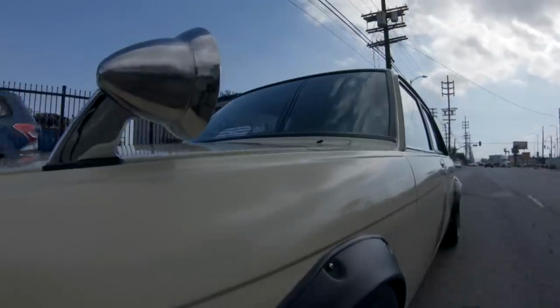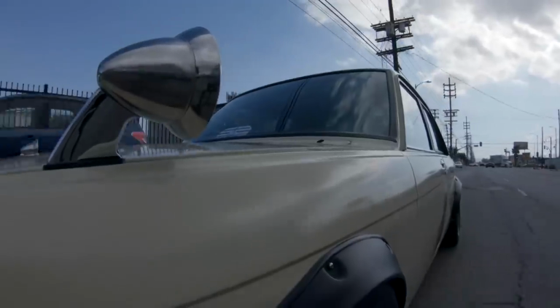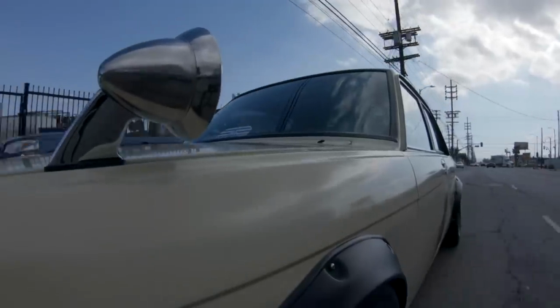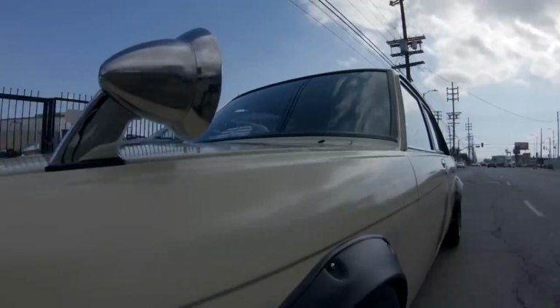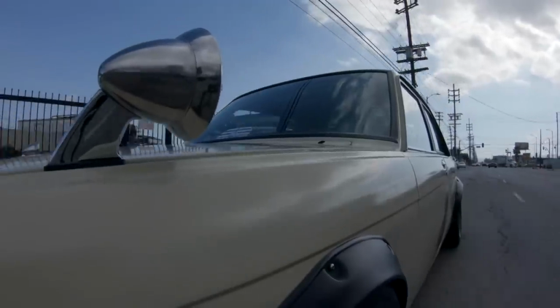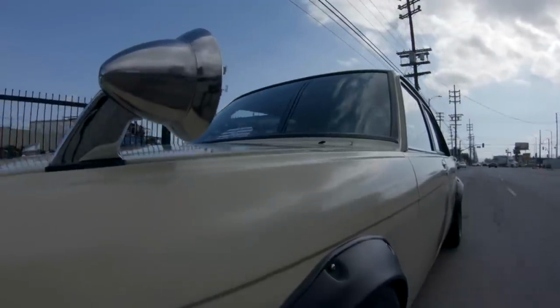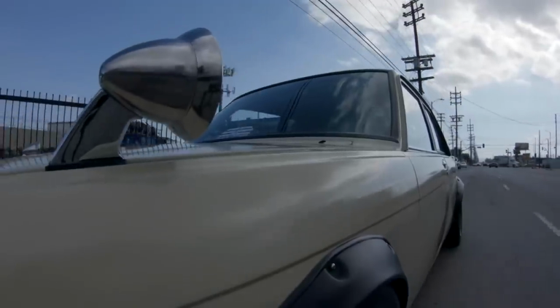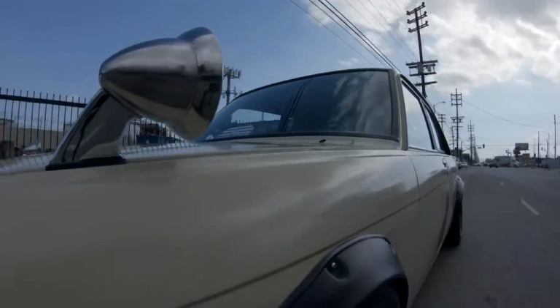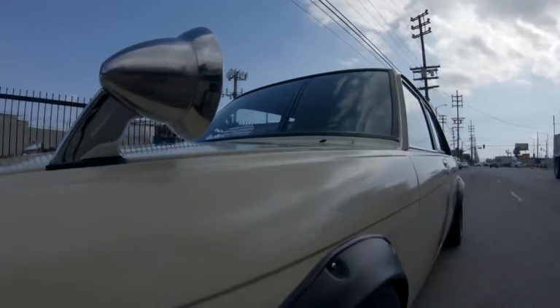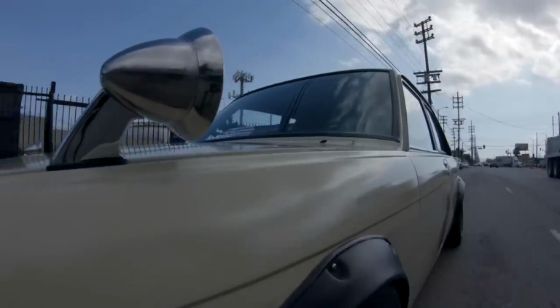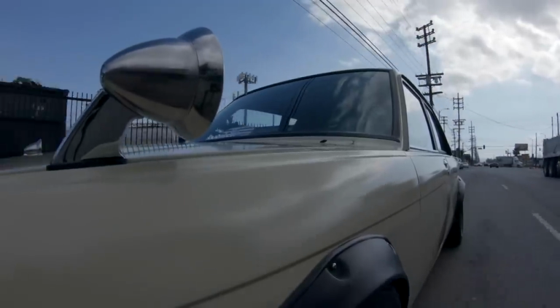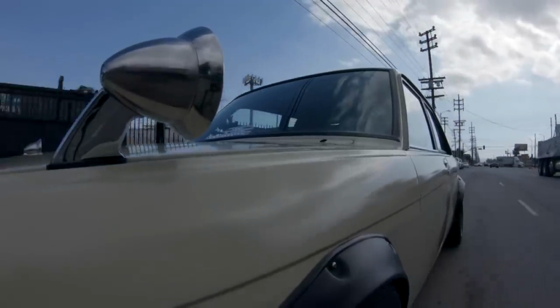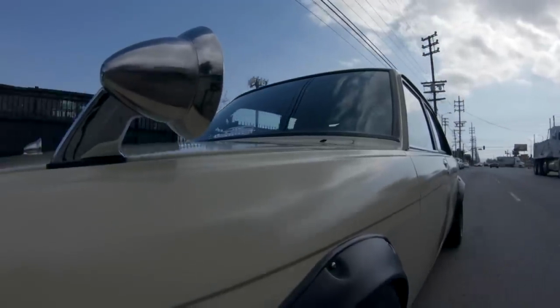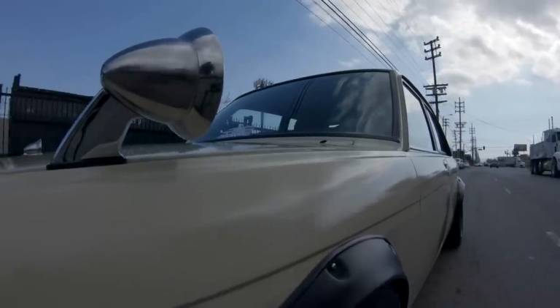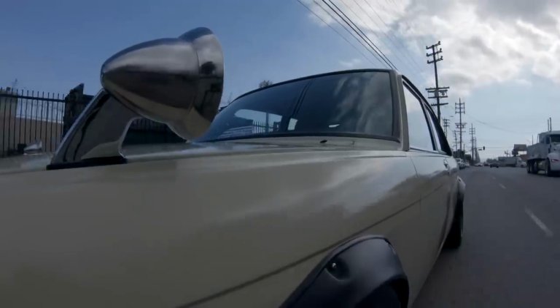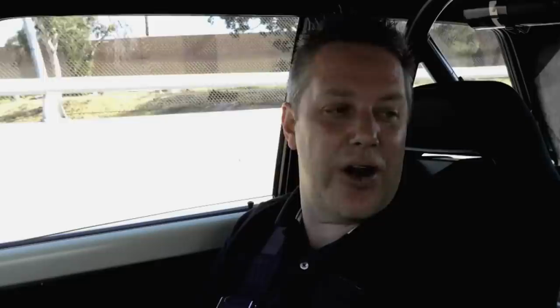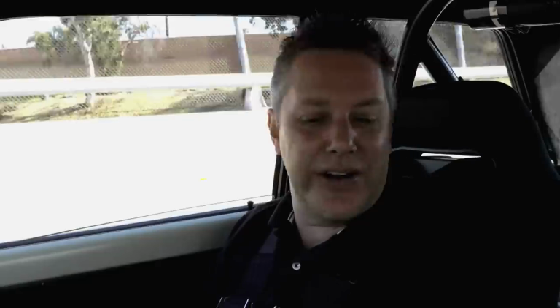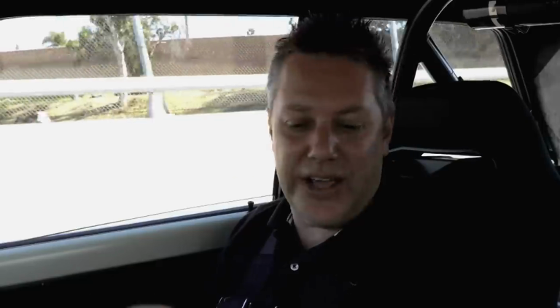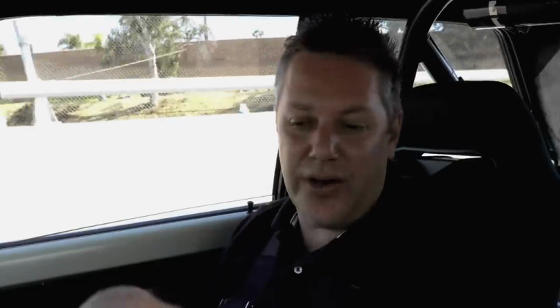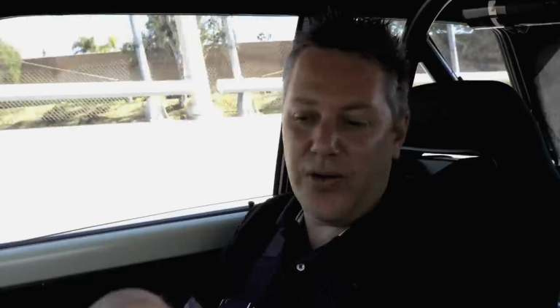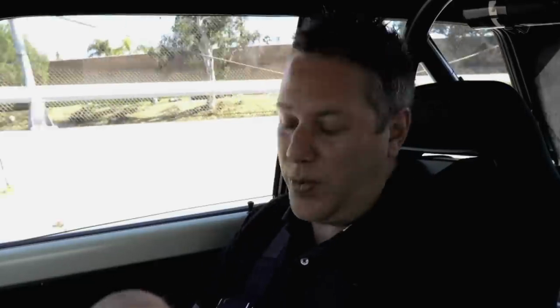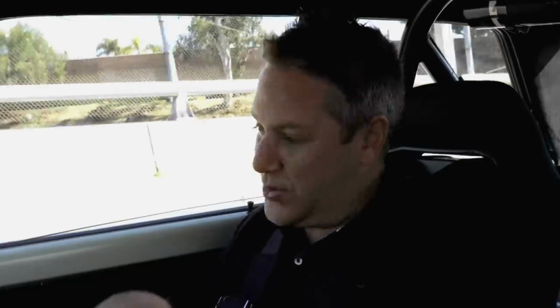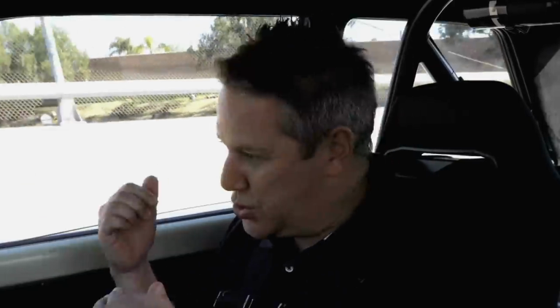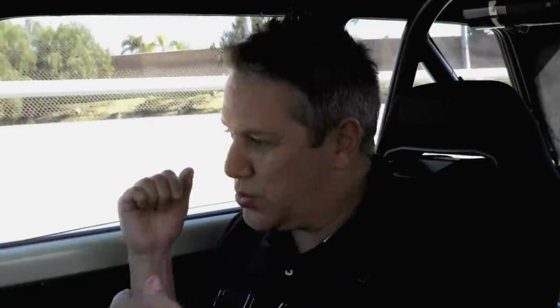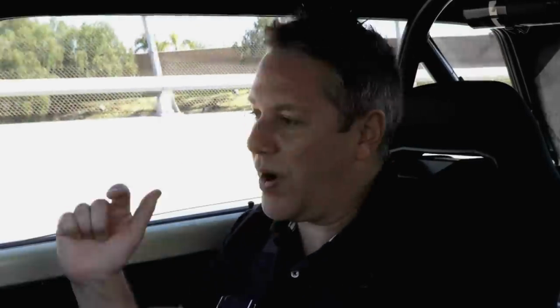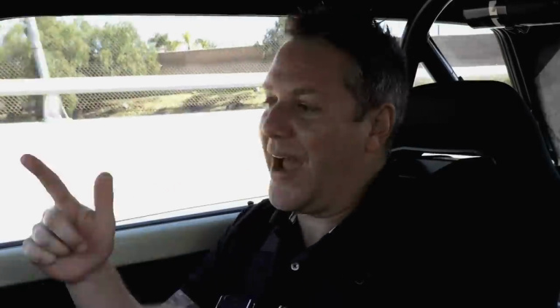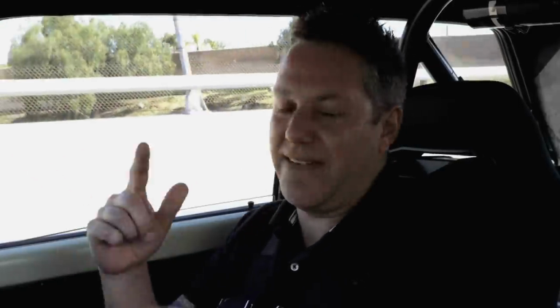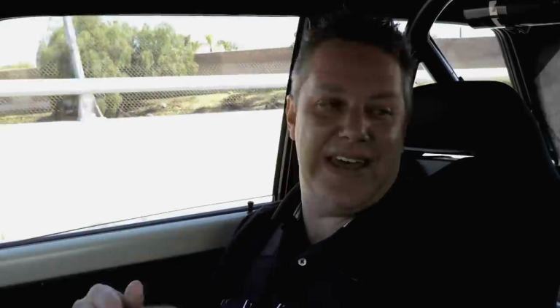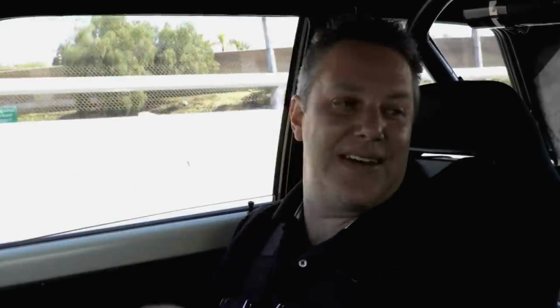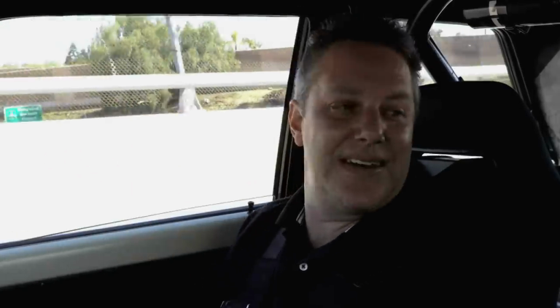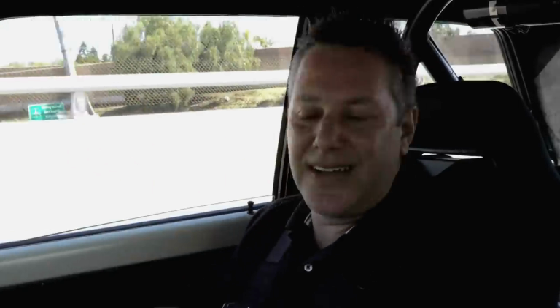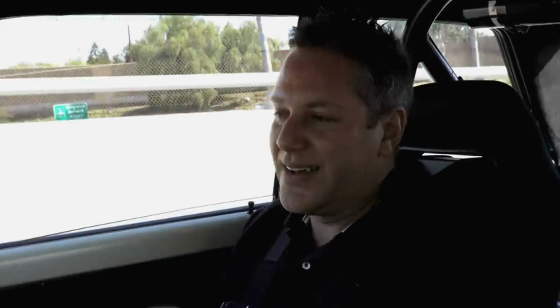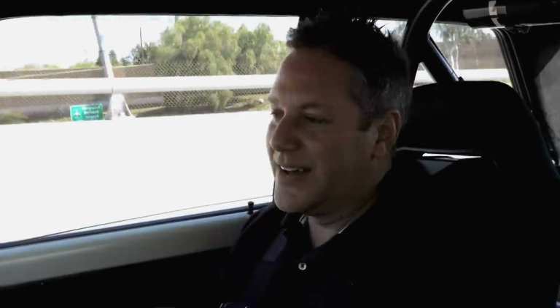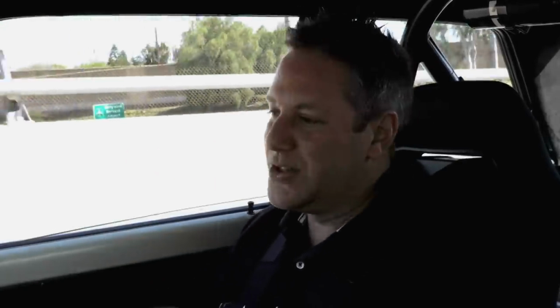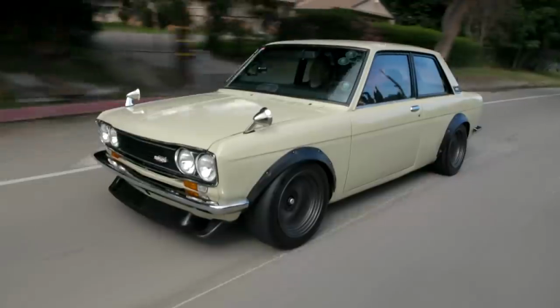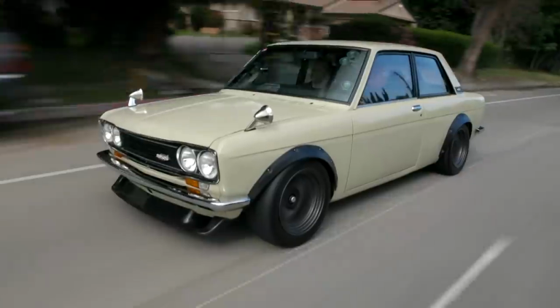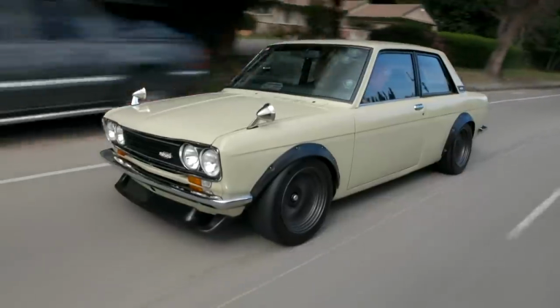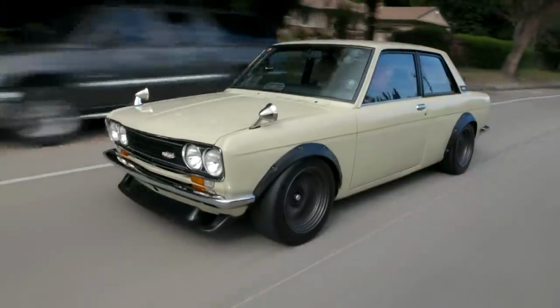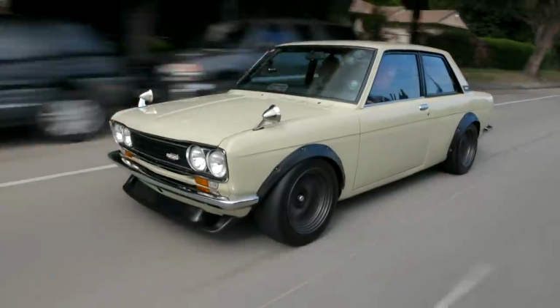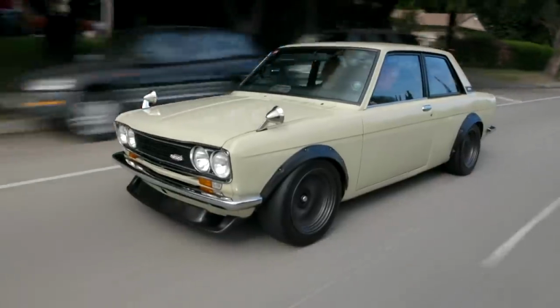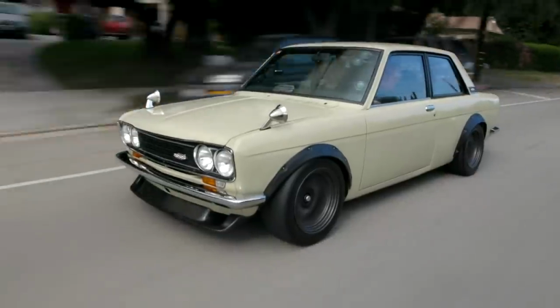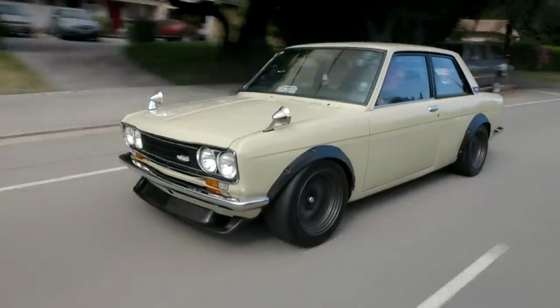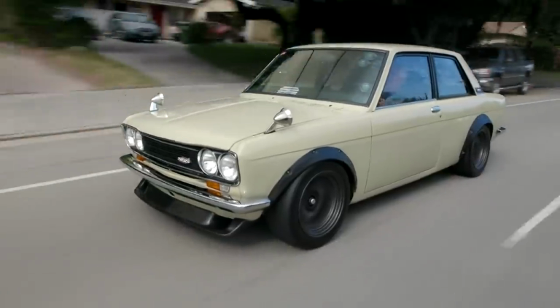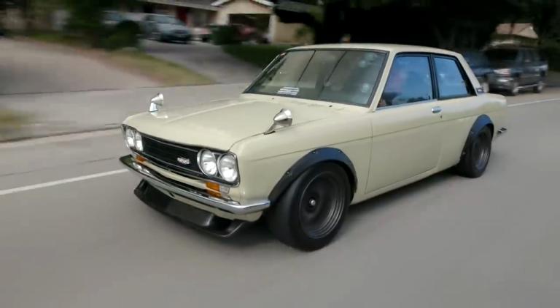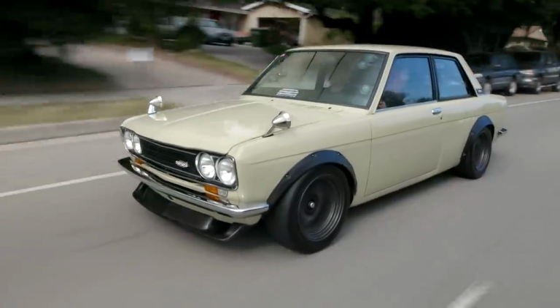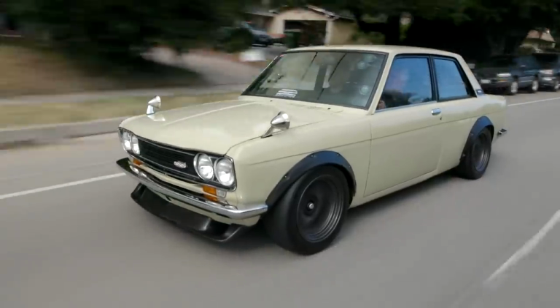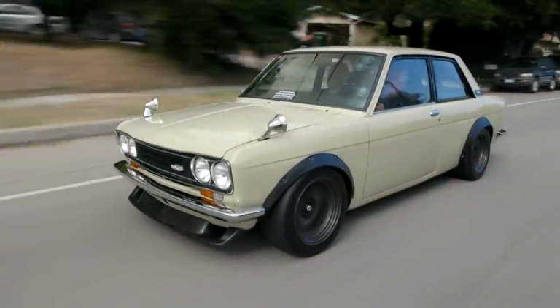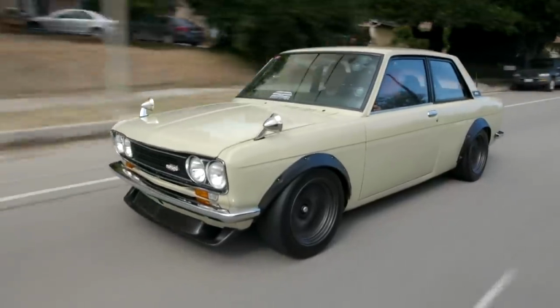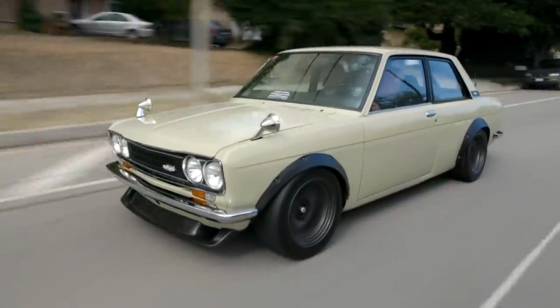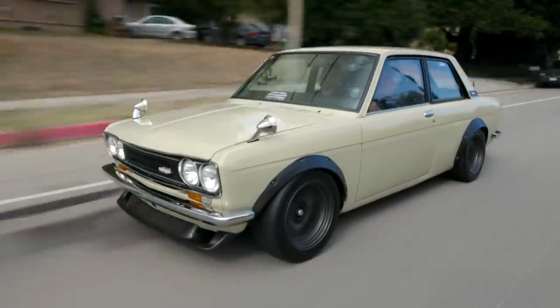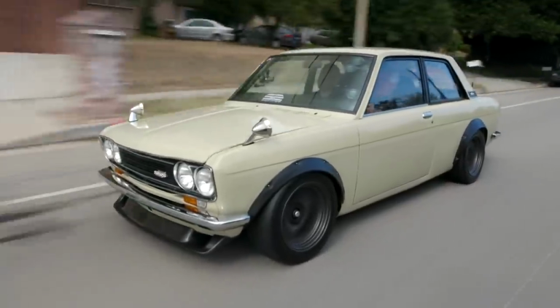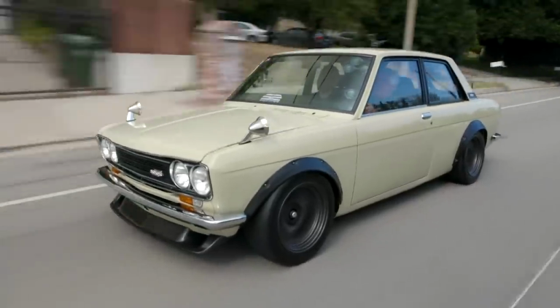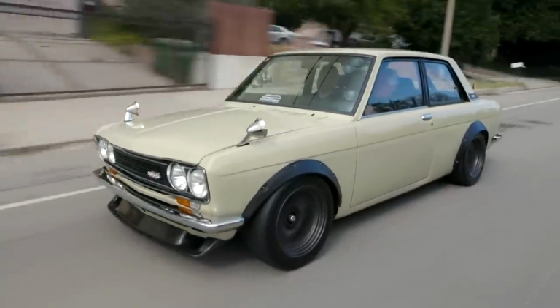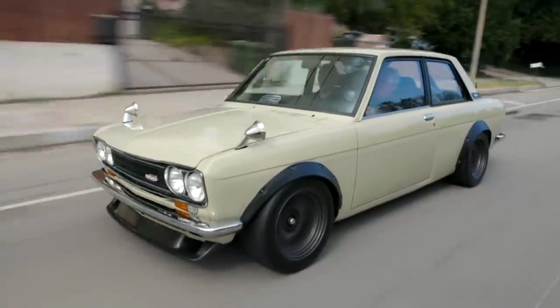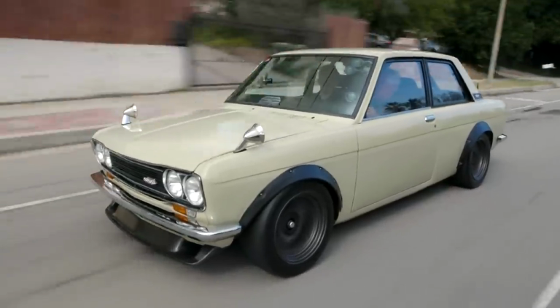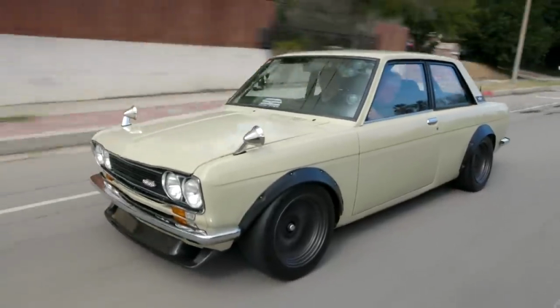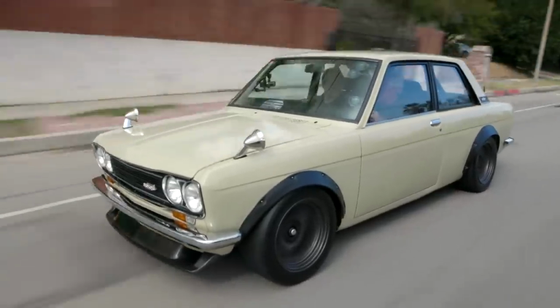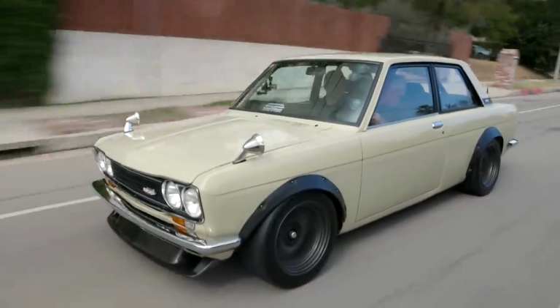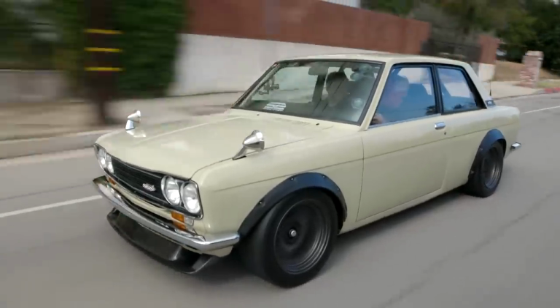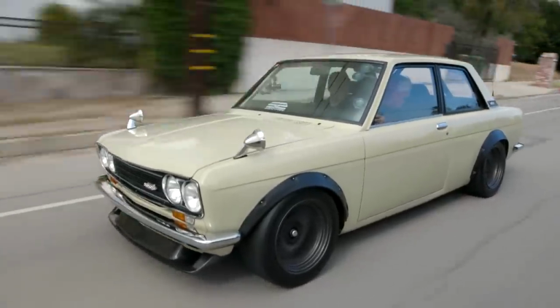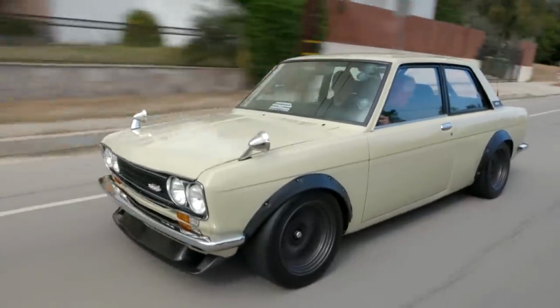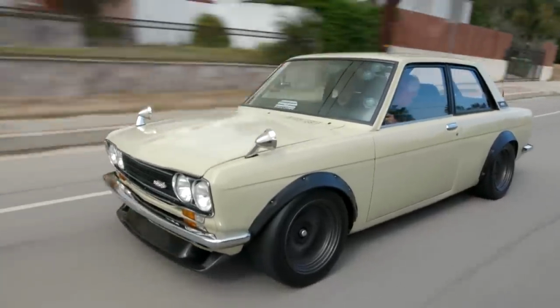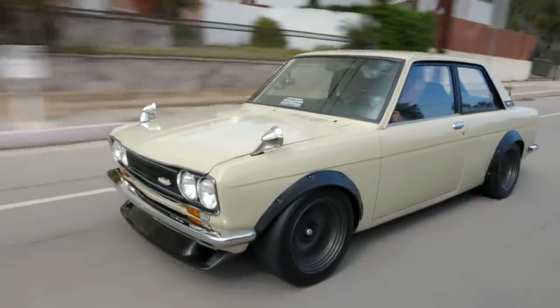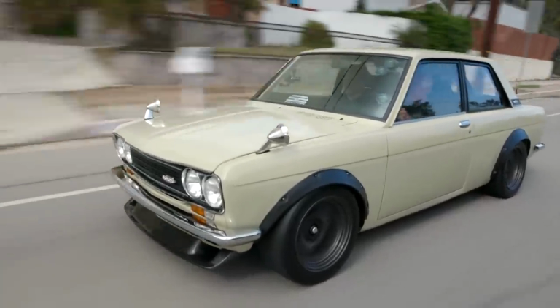This is what I built this car to do — drive it. You always feel like you're in Tokyo Drift or something when you're driving this car.